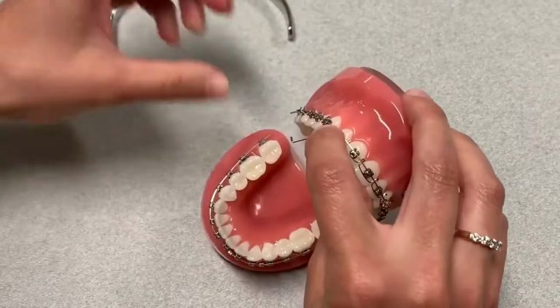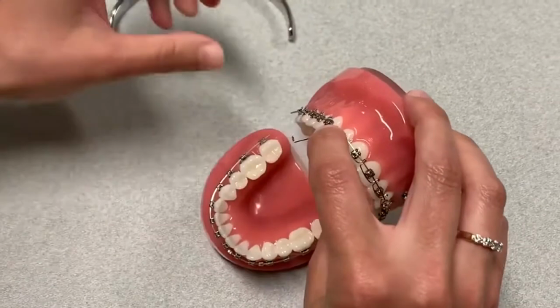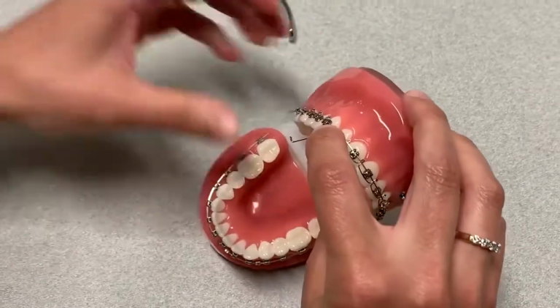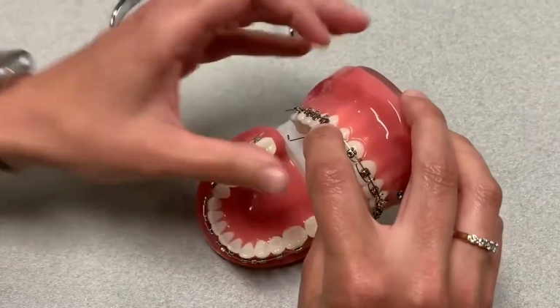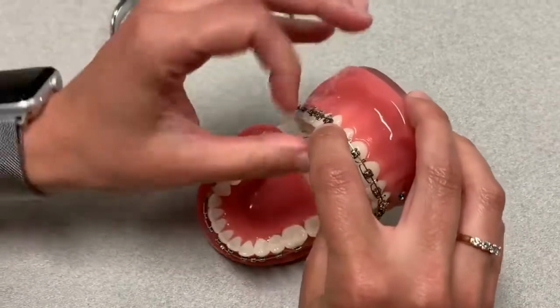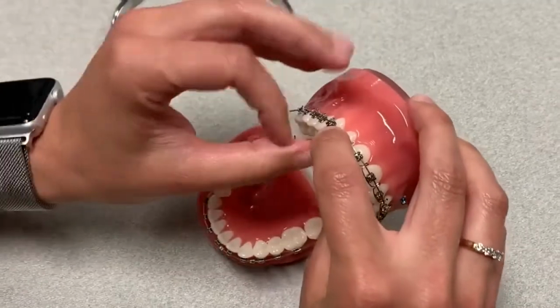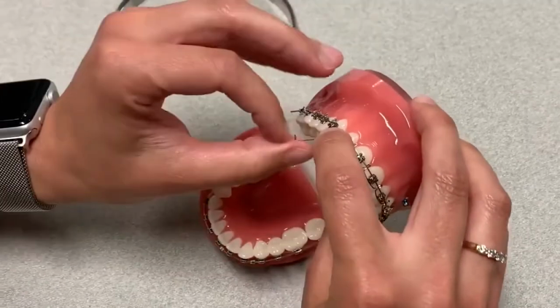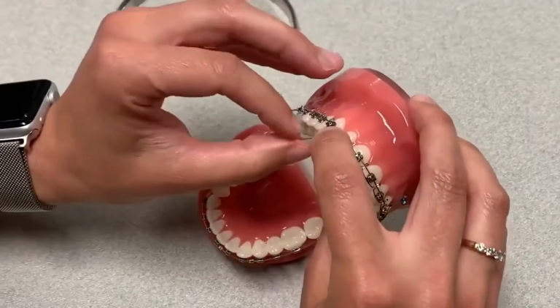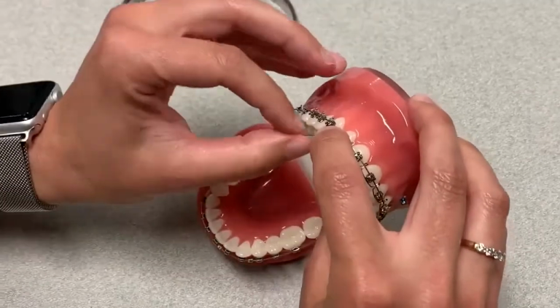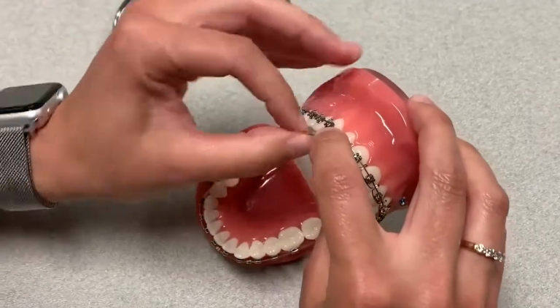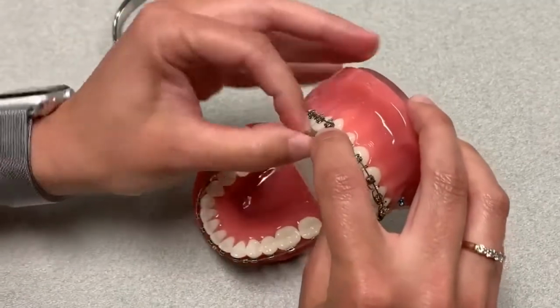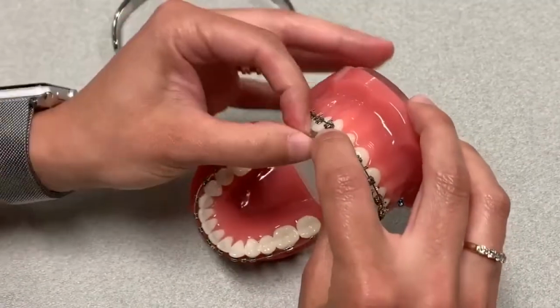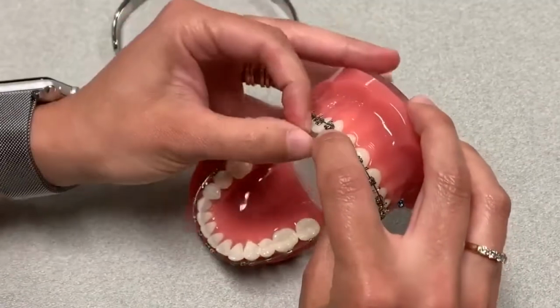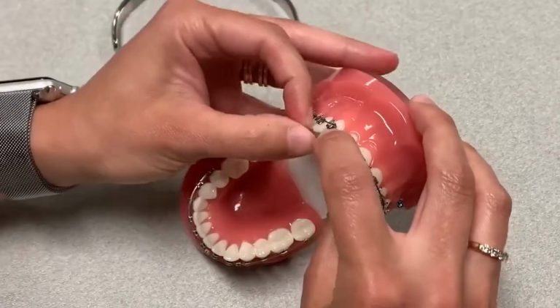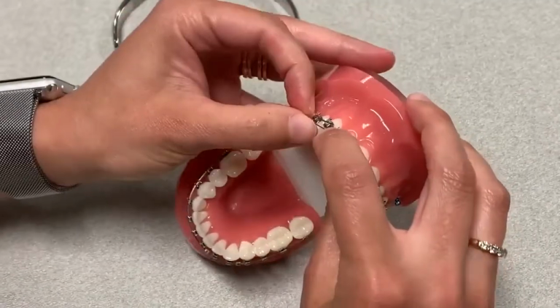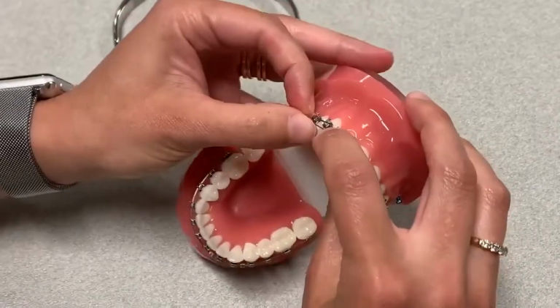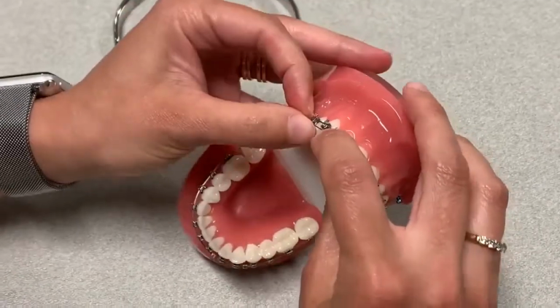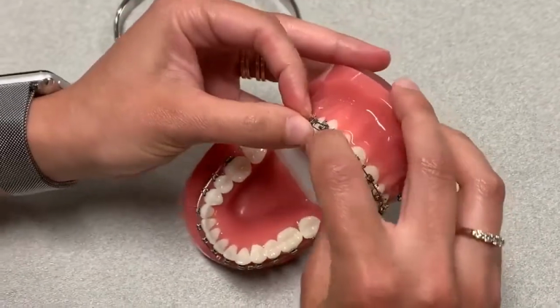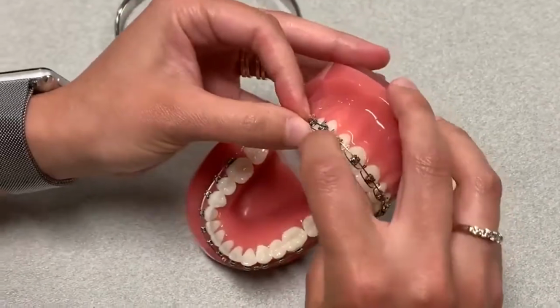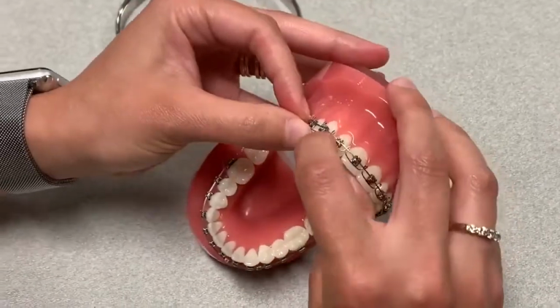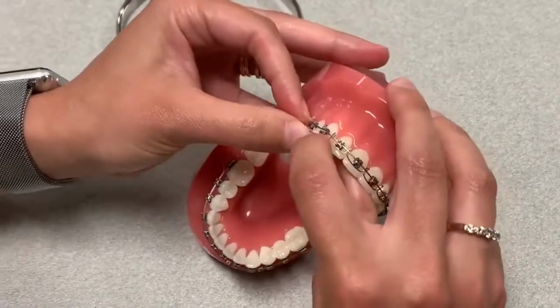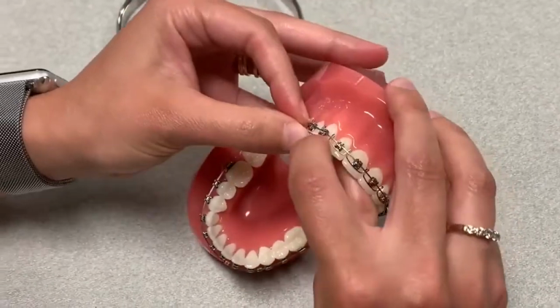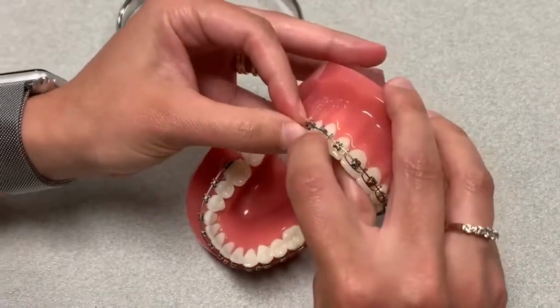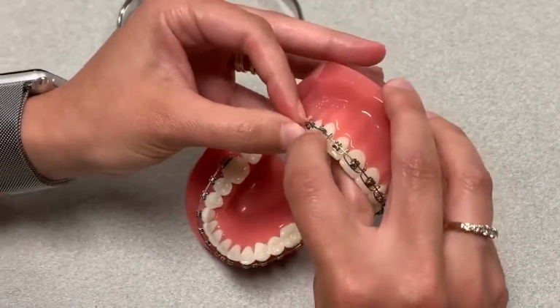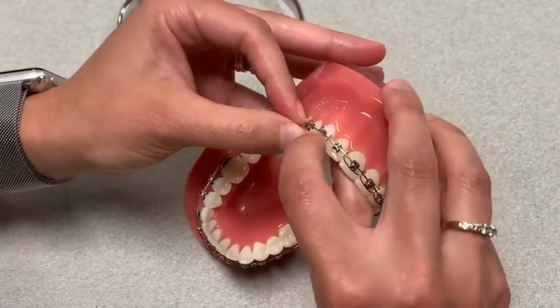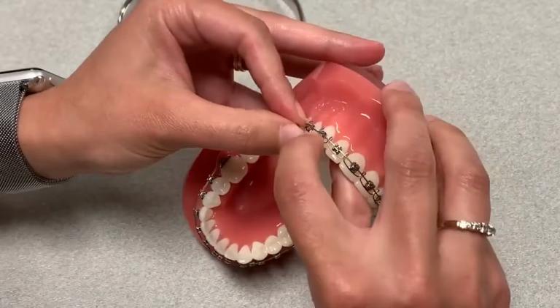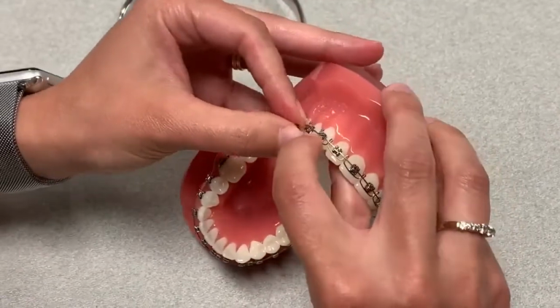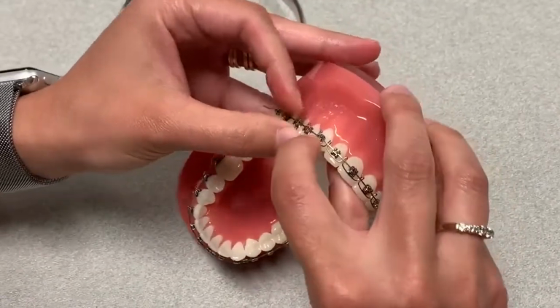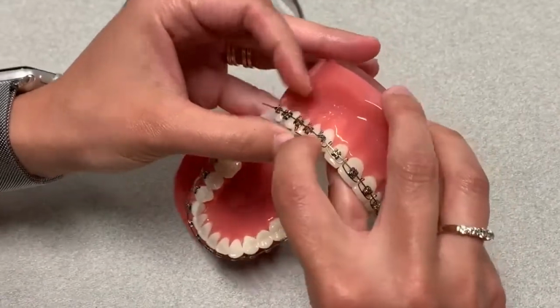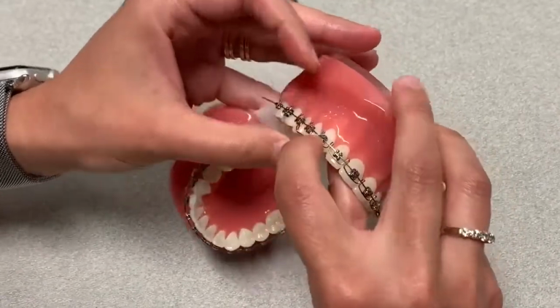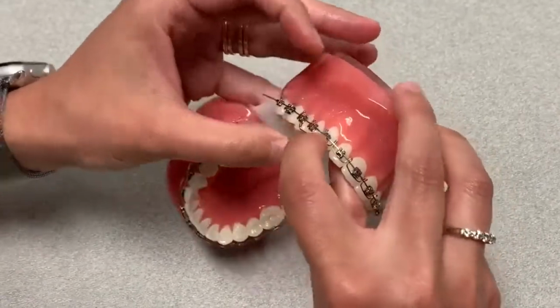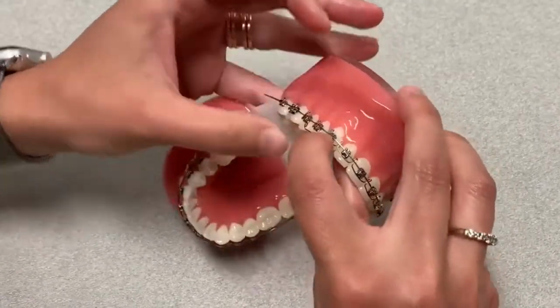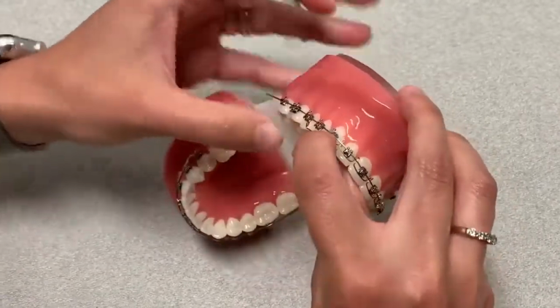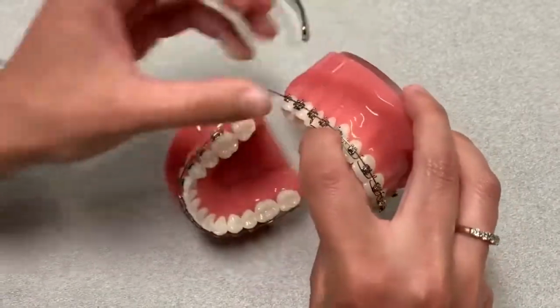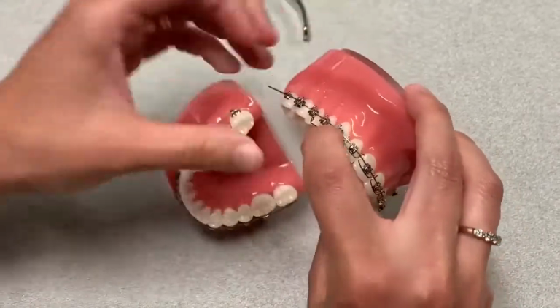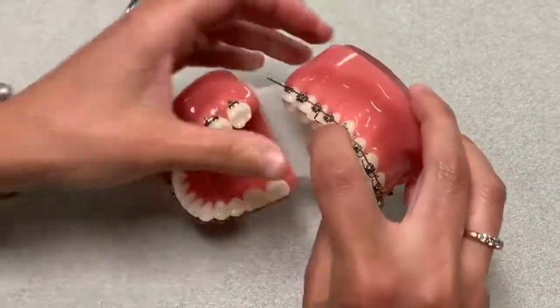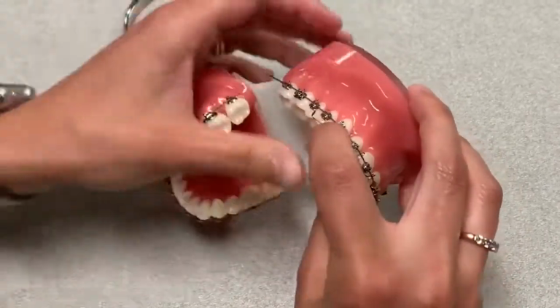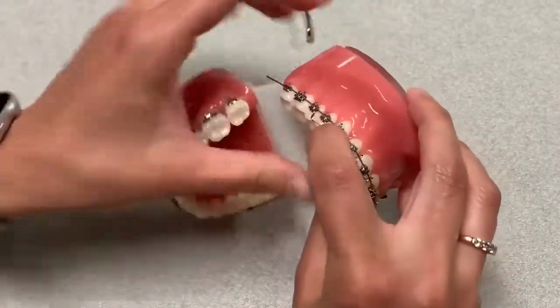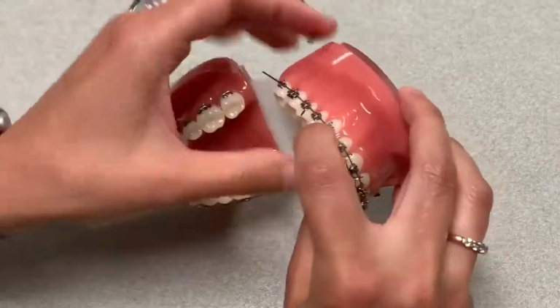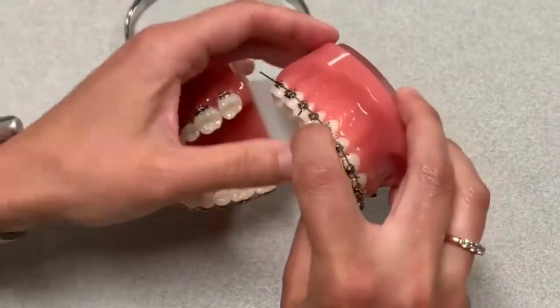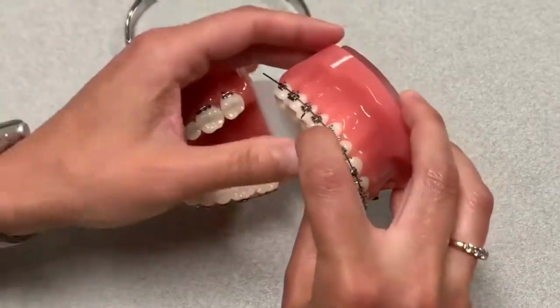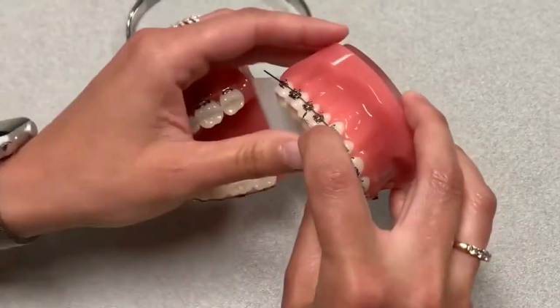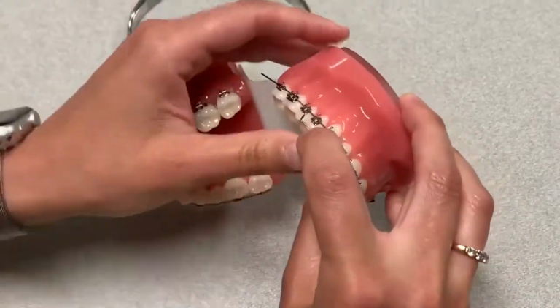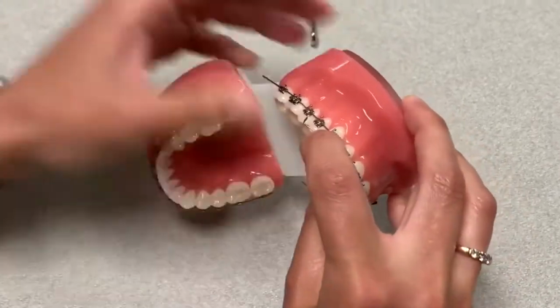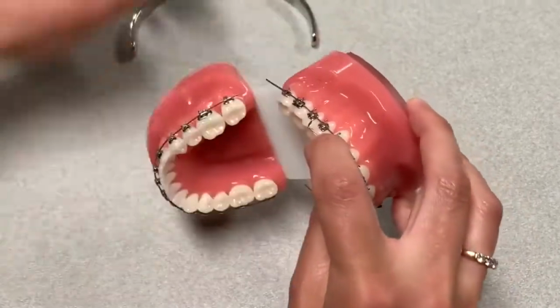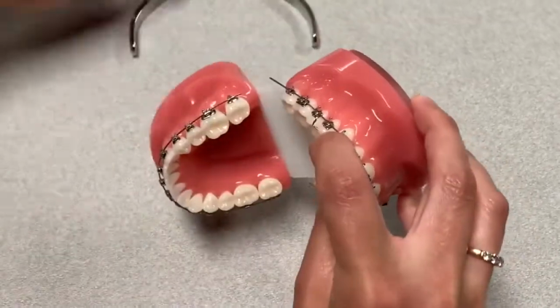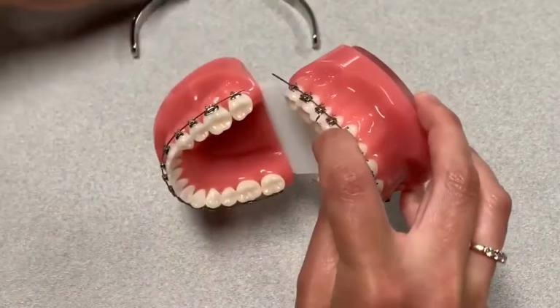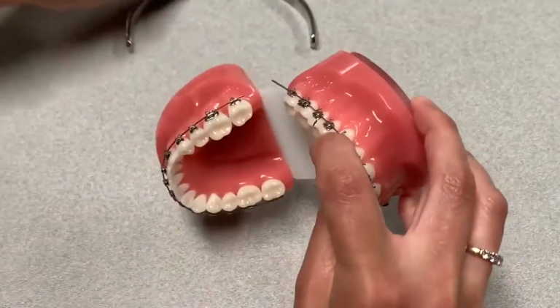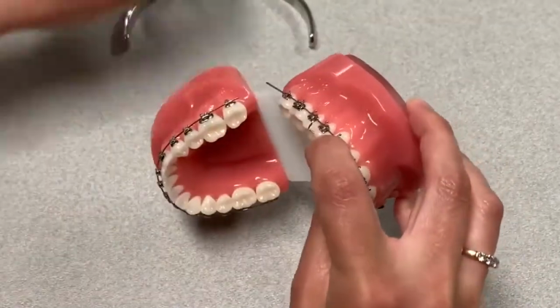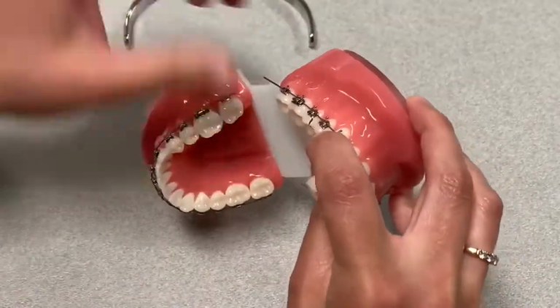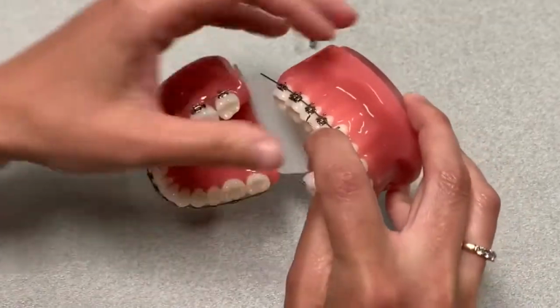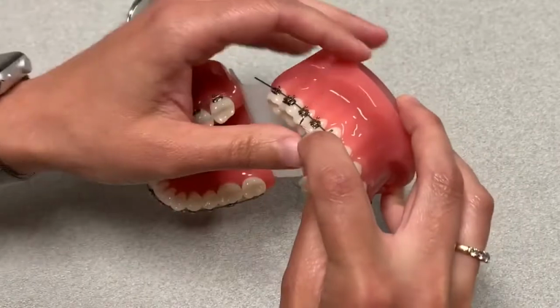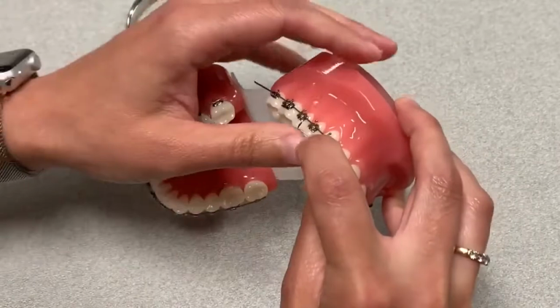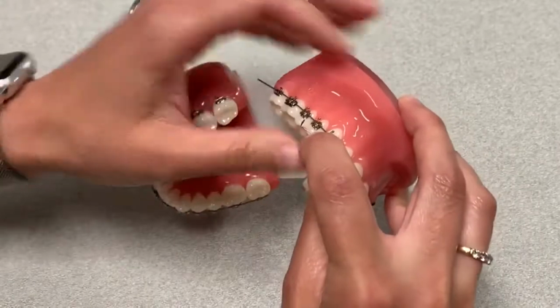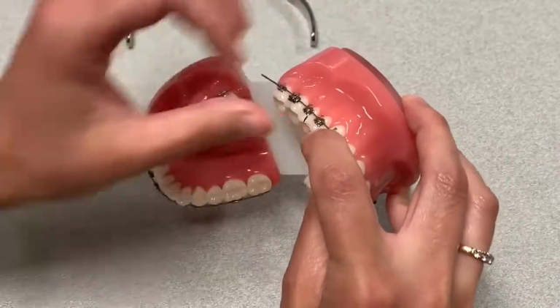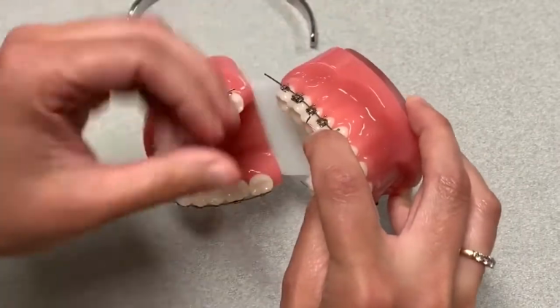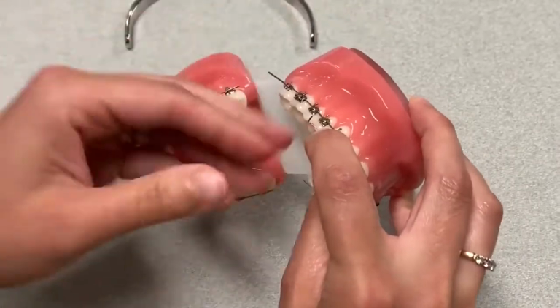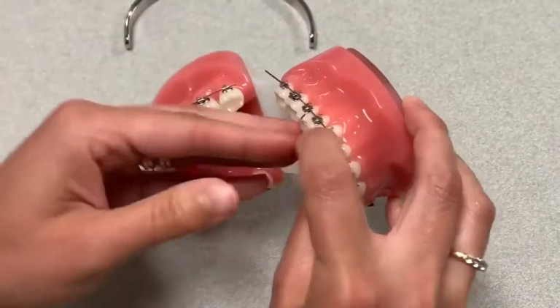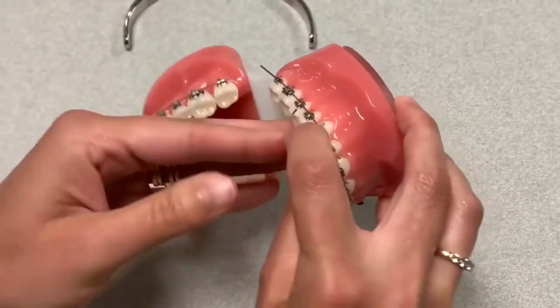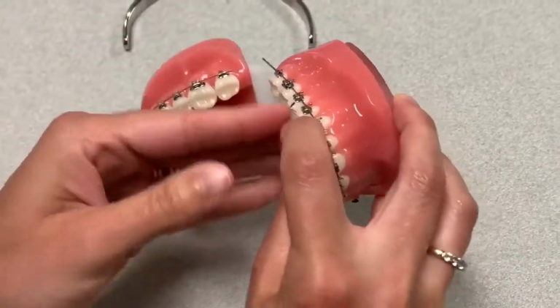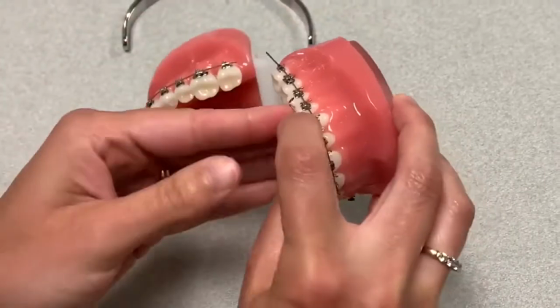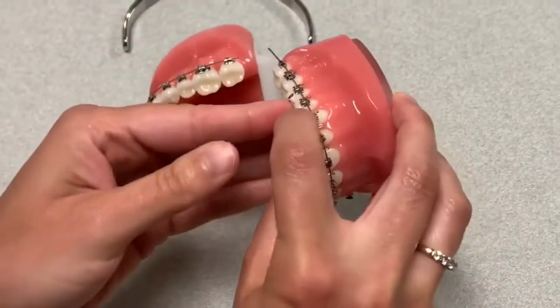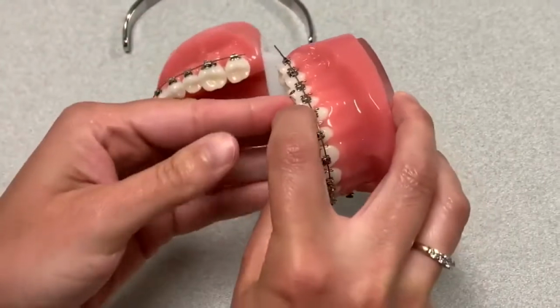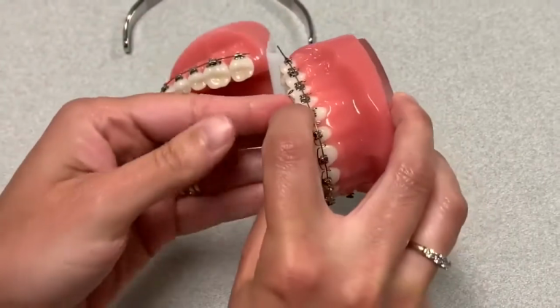And you're just going to keep unwinding. Once you get to this point, you want to grab probably your wine guard here, and I've got this.